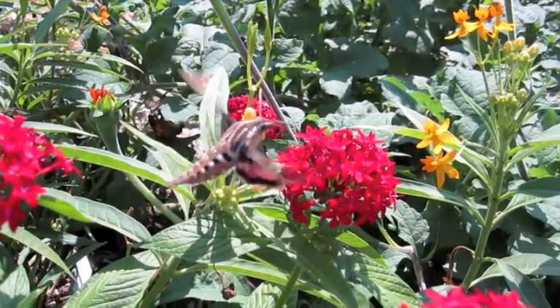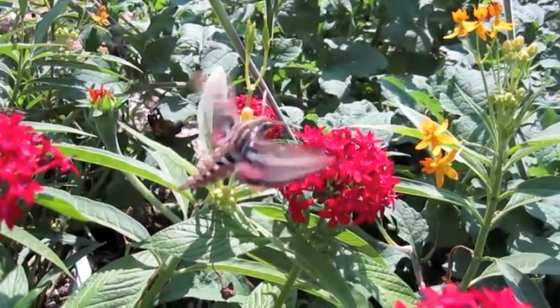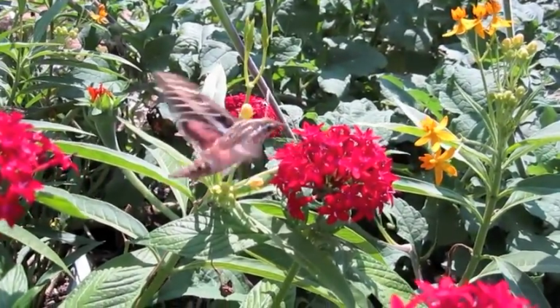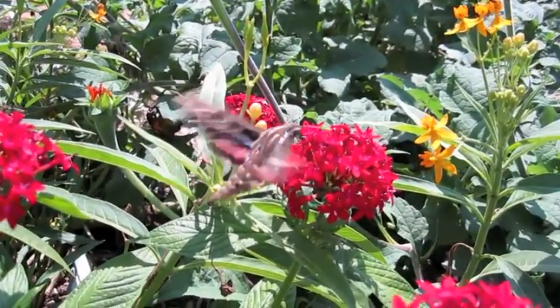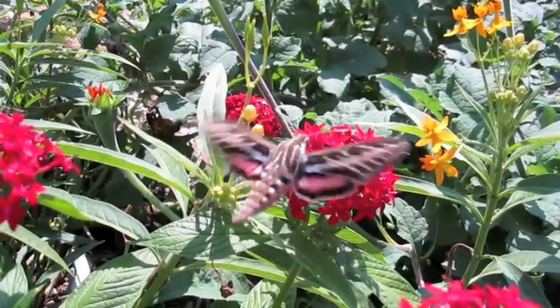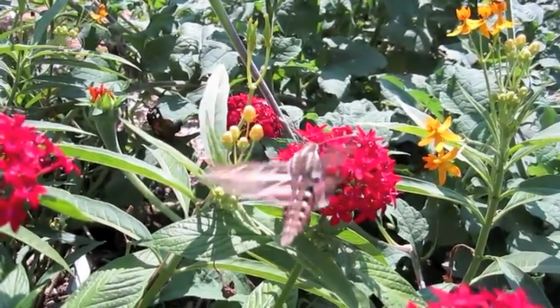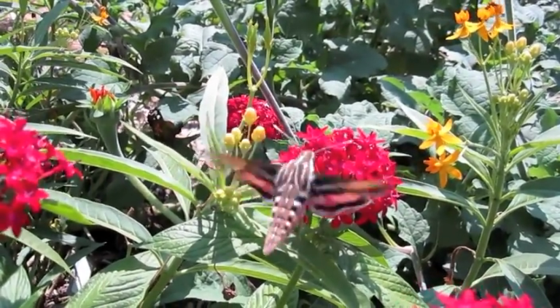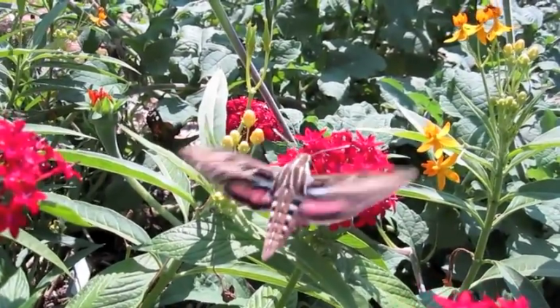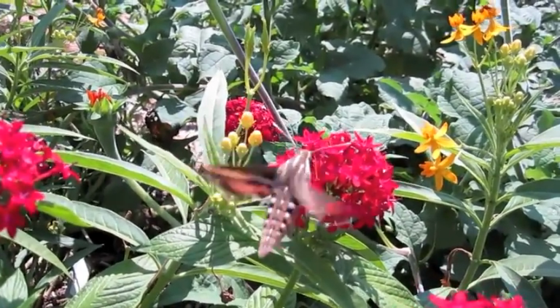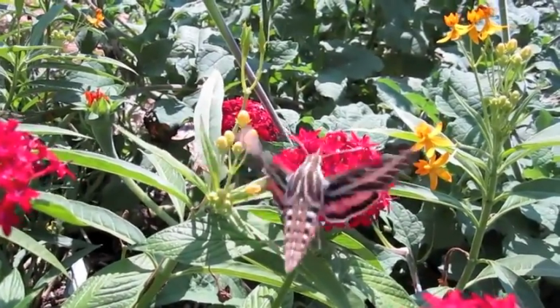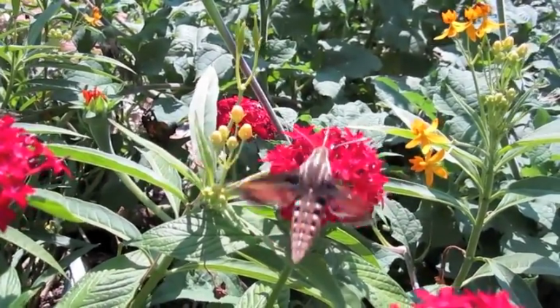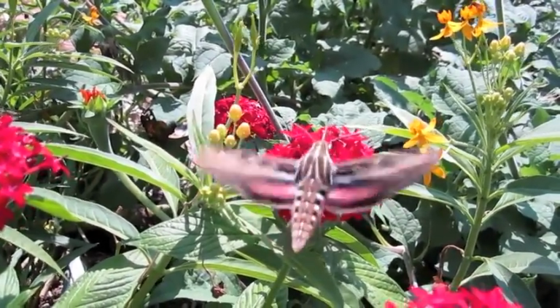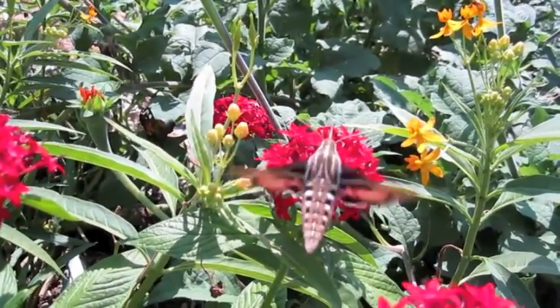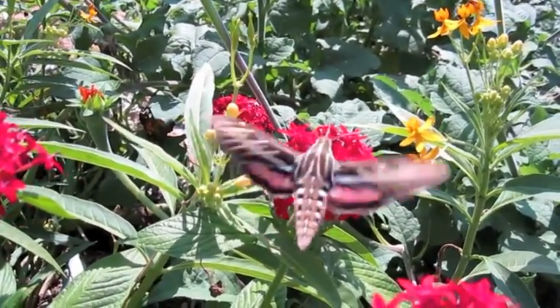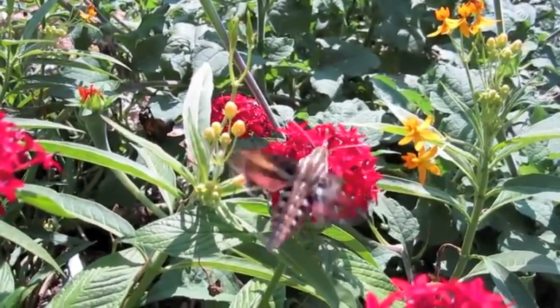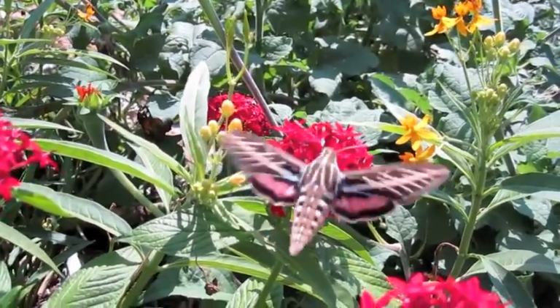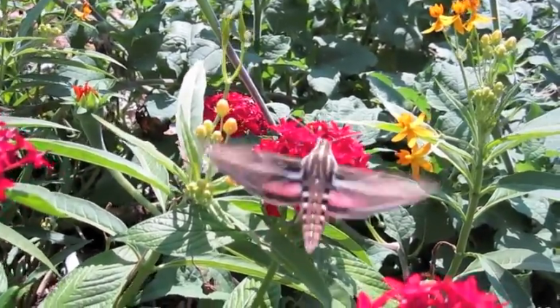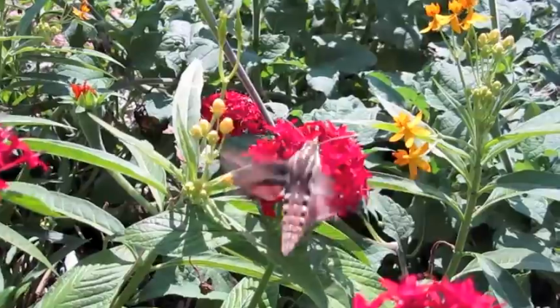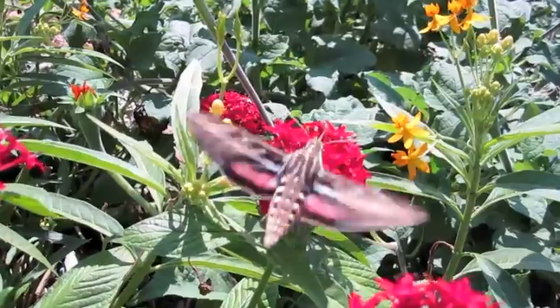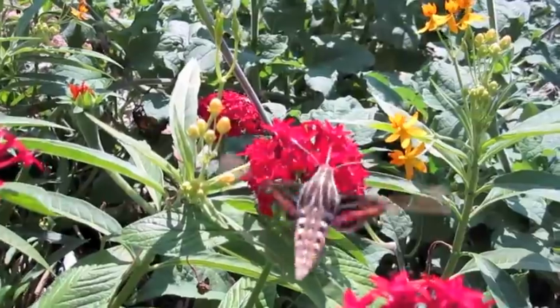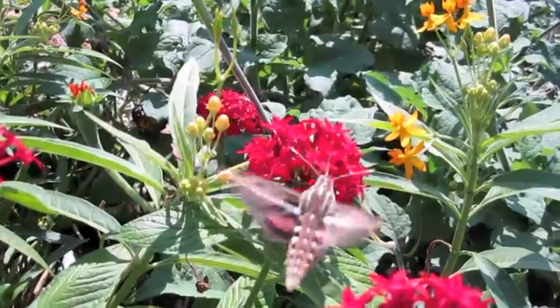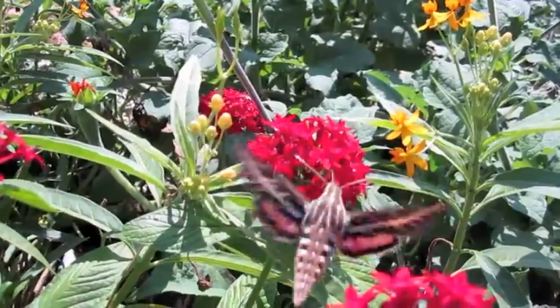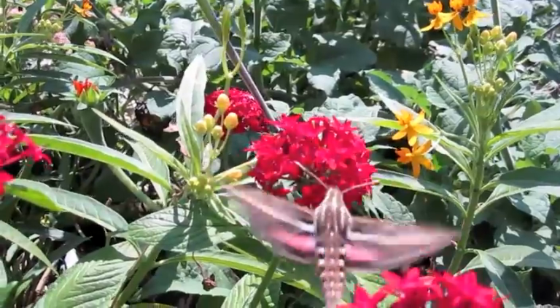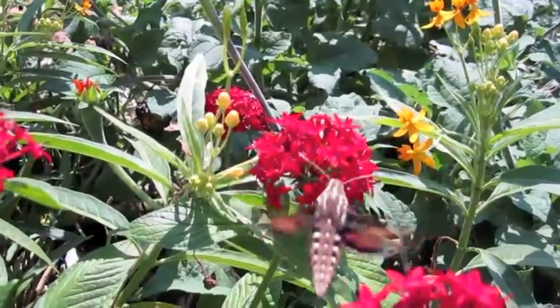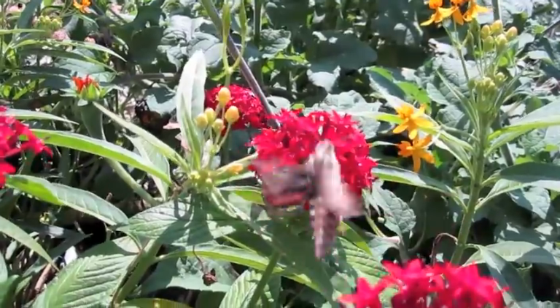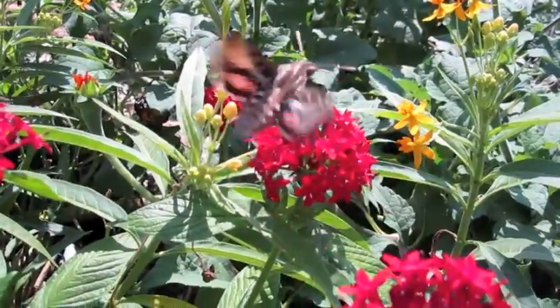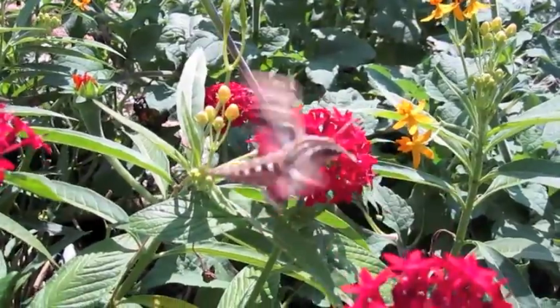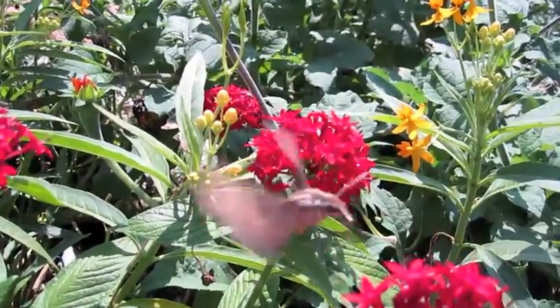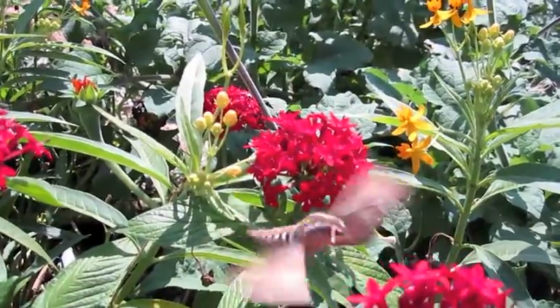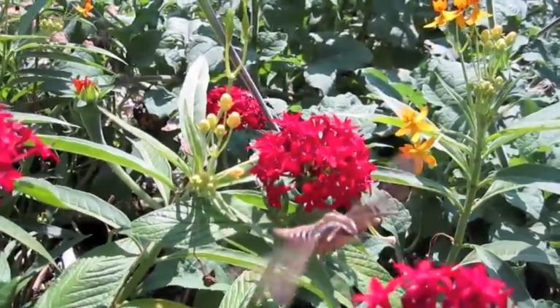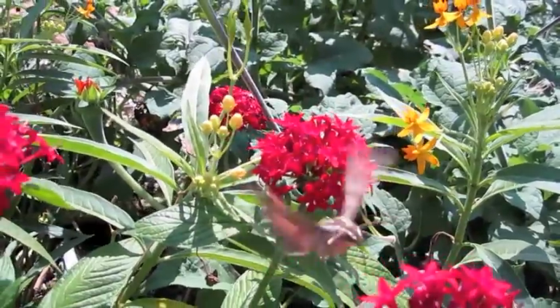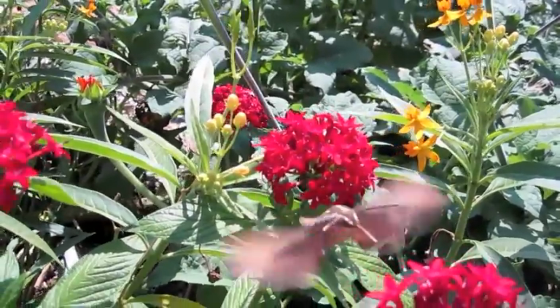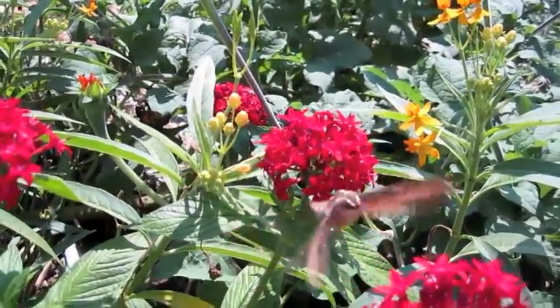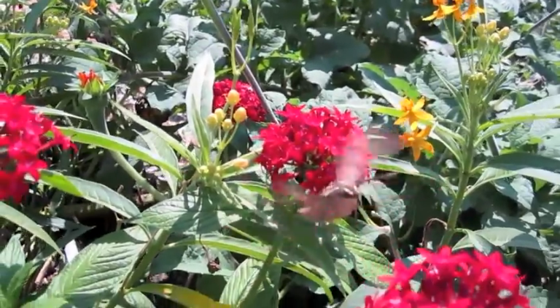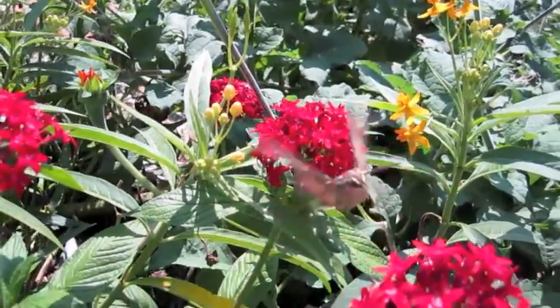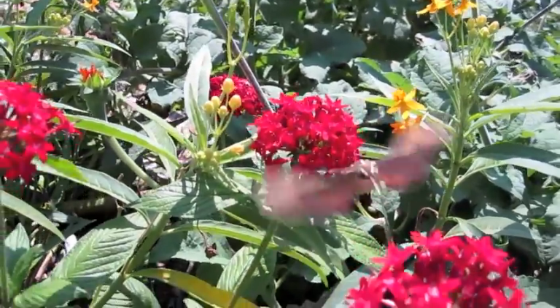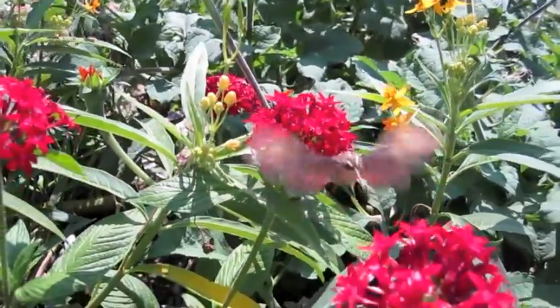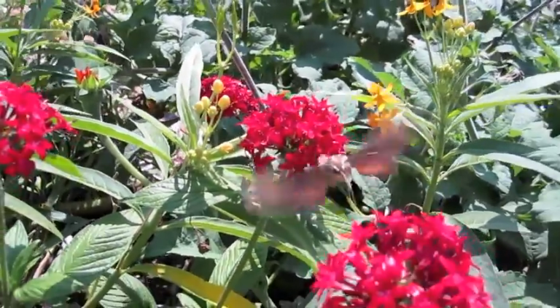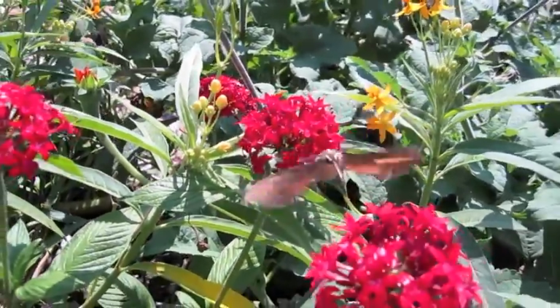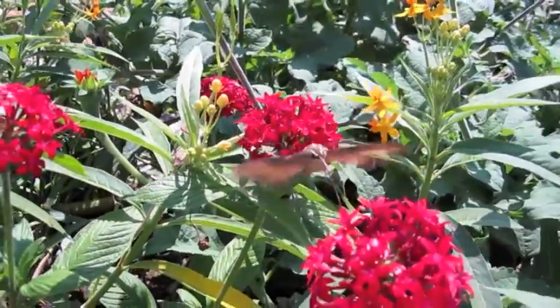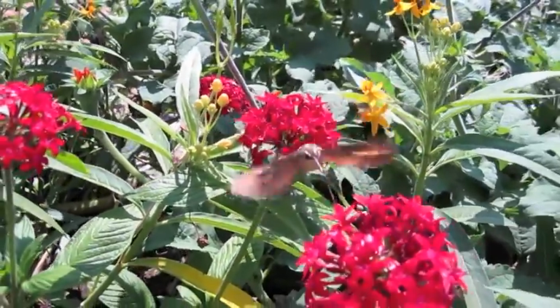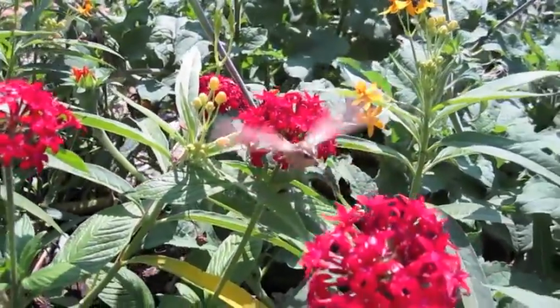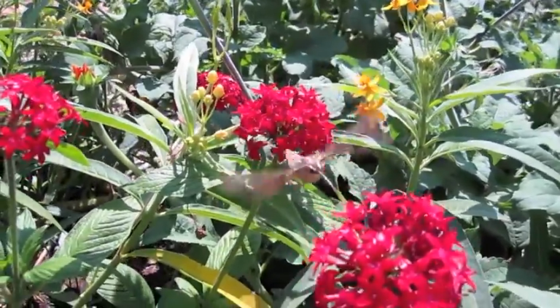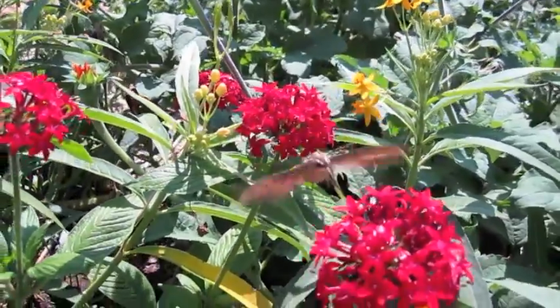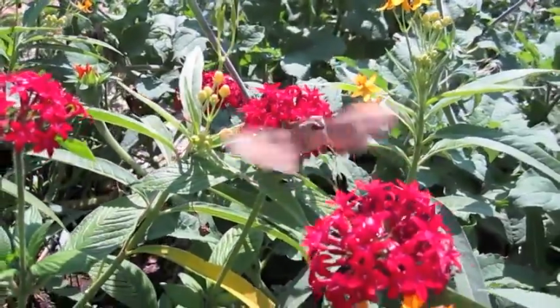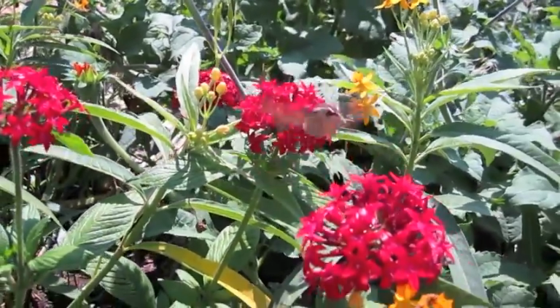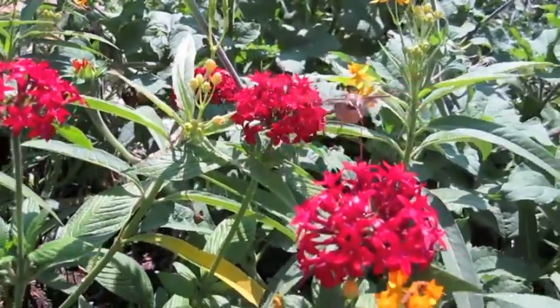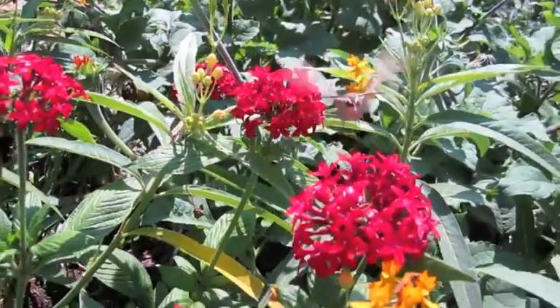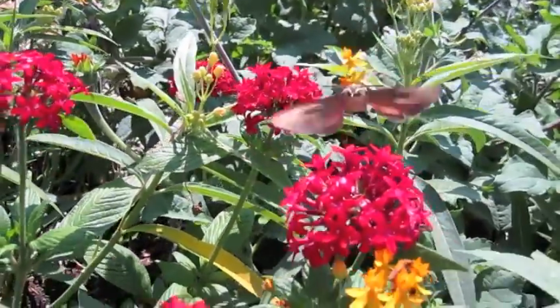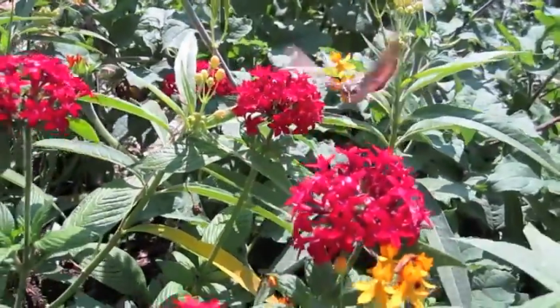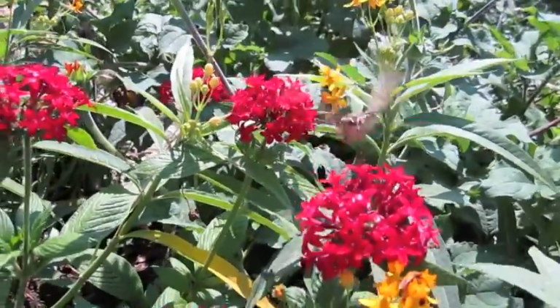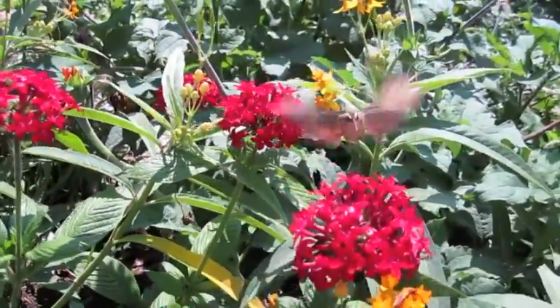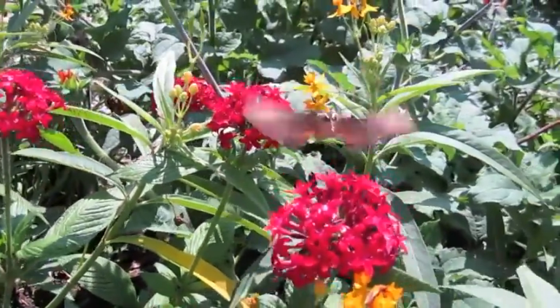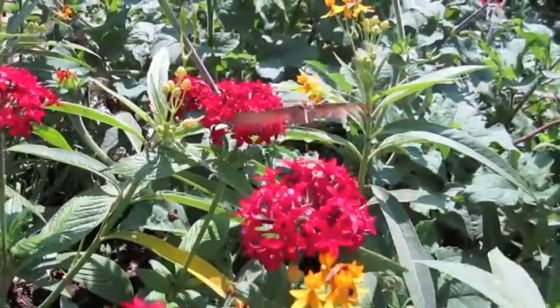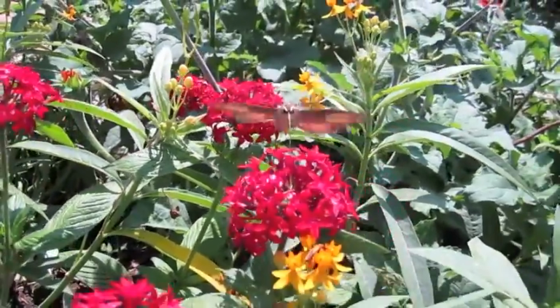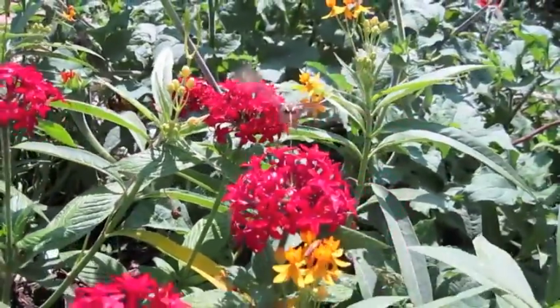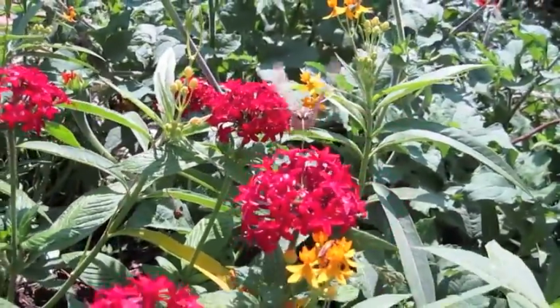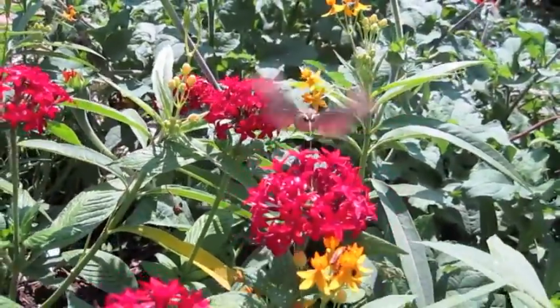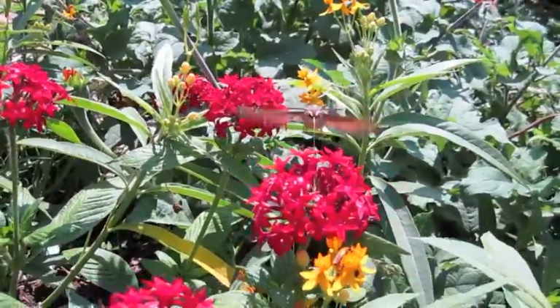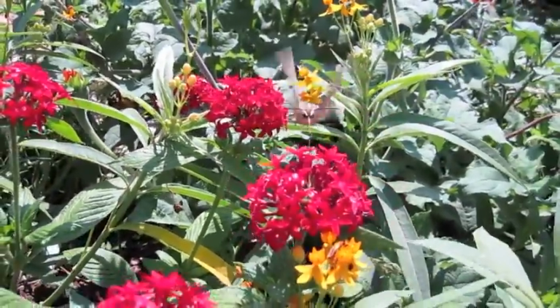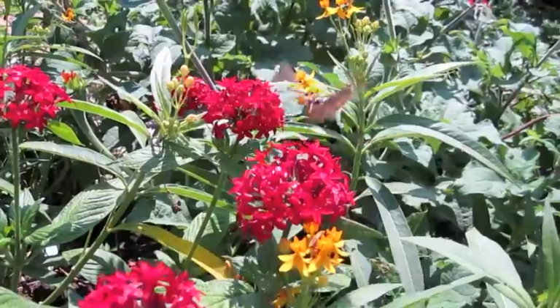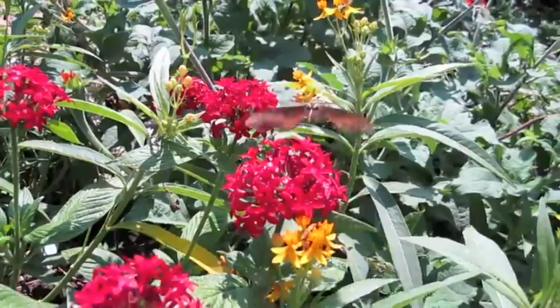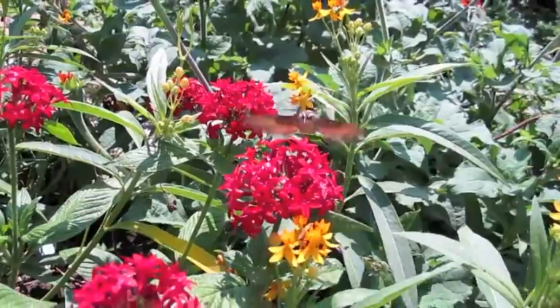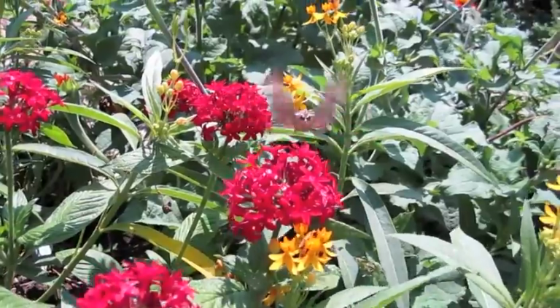That'll bloom even if we have frost, and it brings in a tremendous number of insects. I haven't done a count, but I would guess that there's probably somewhere between 30 and 35 different varieties of plants that can bloom here right now.